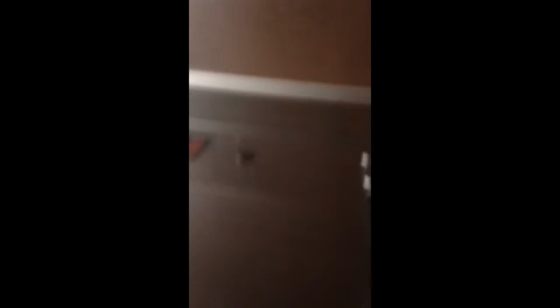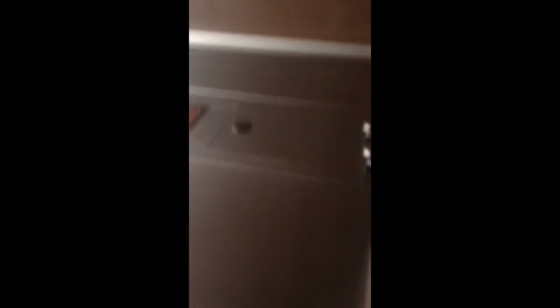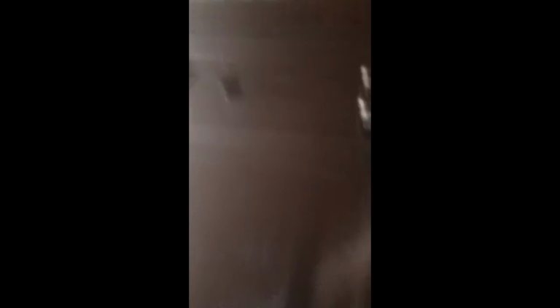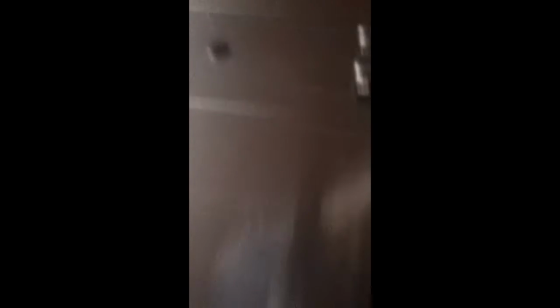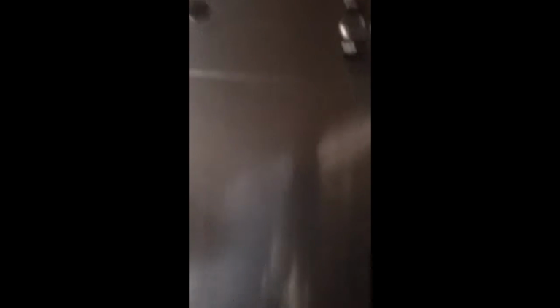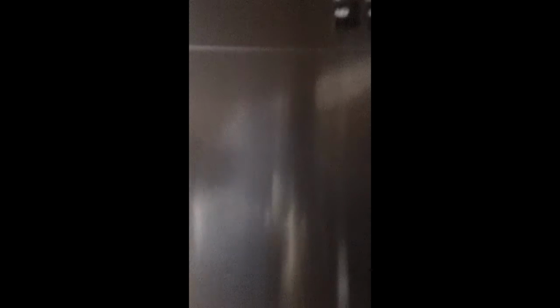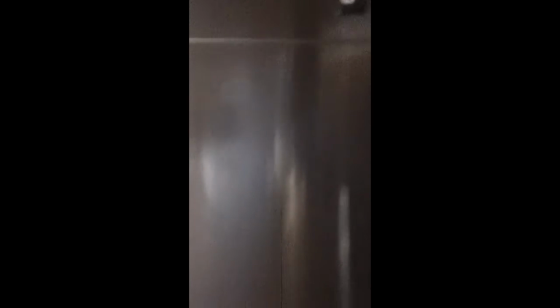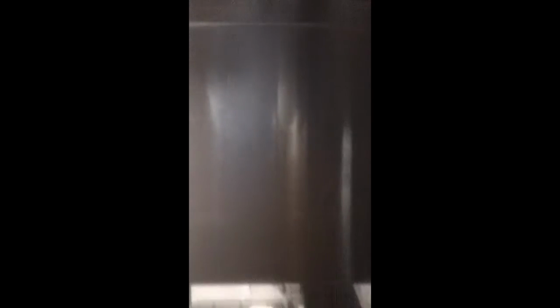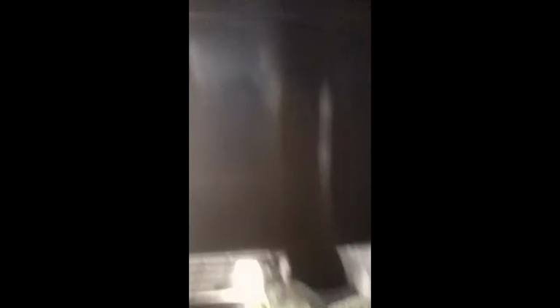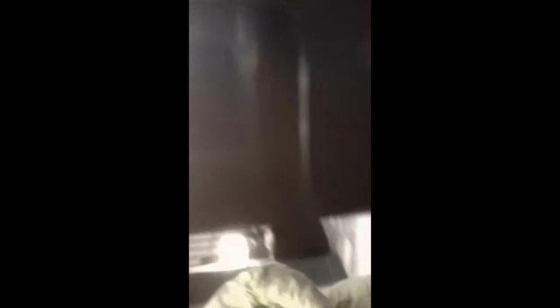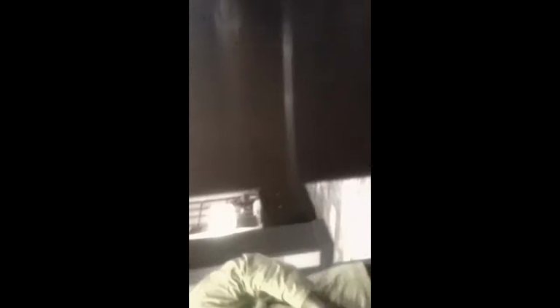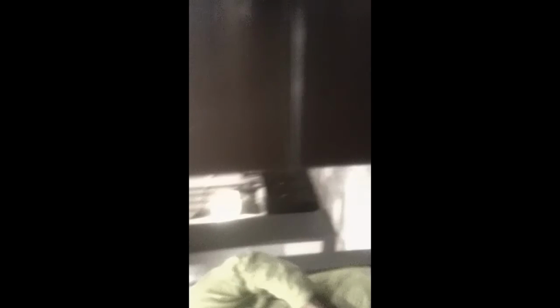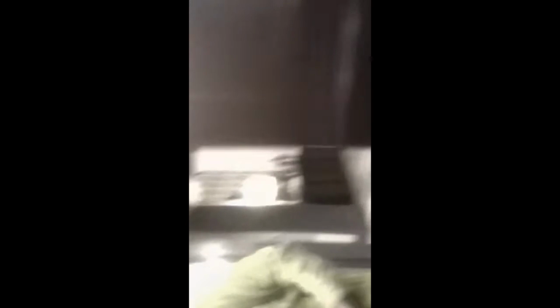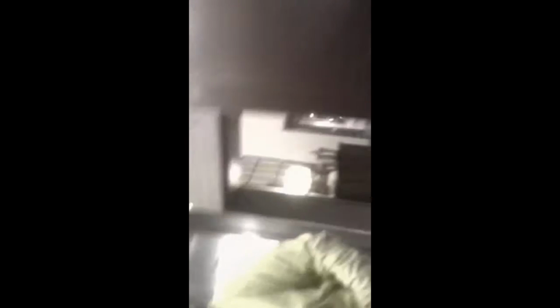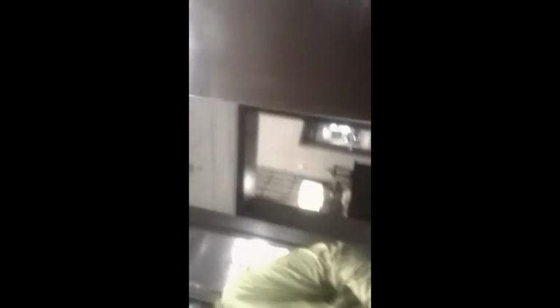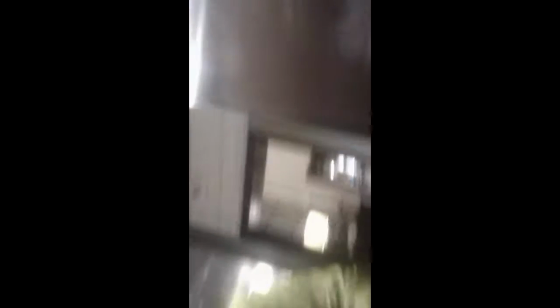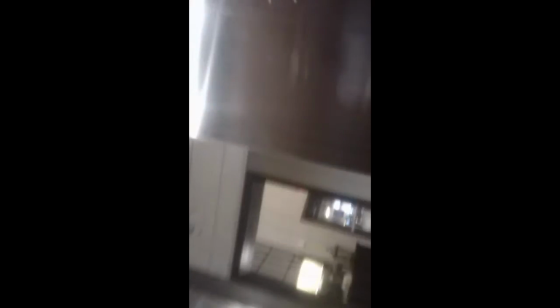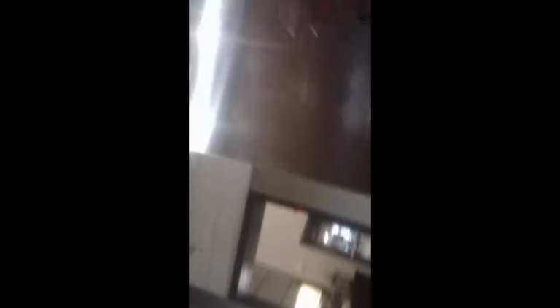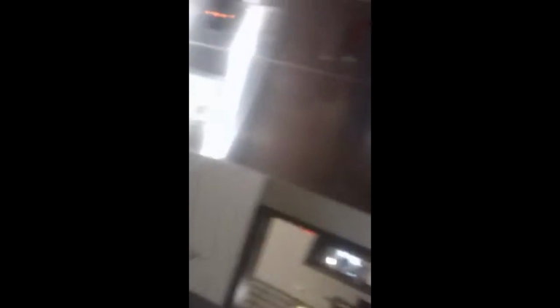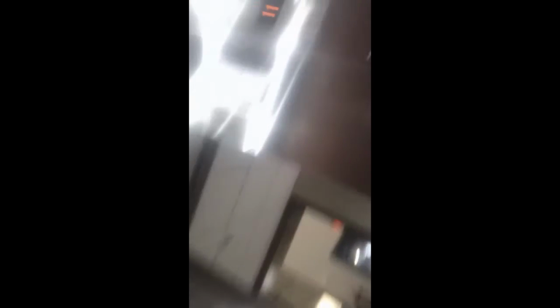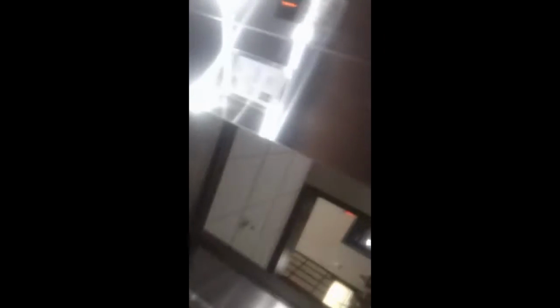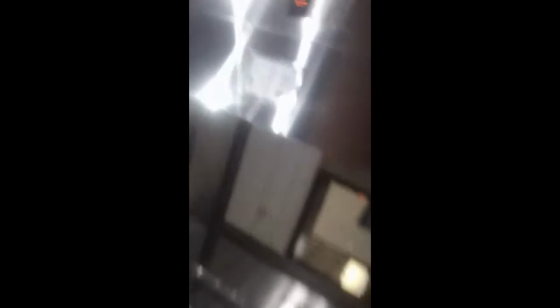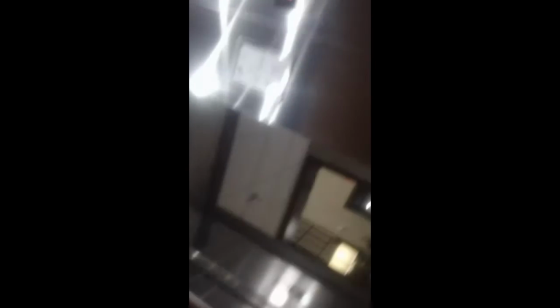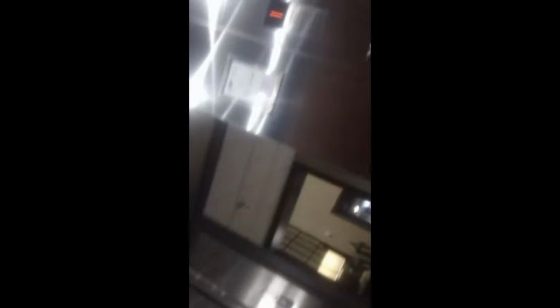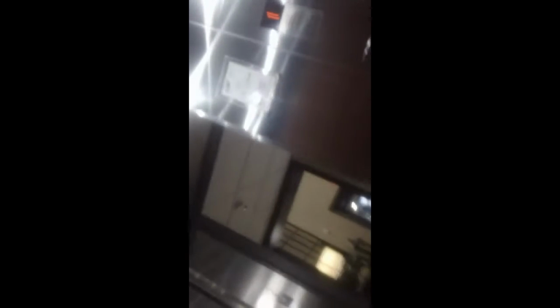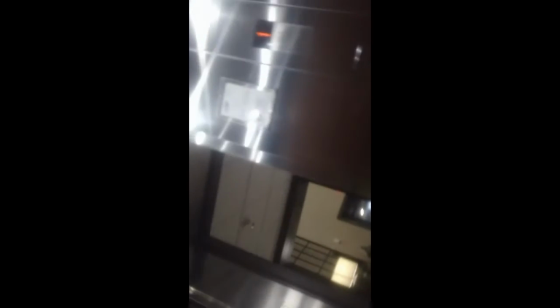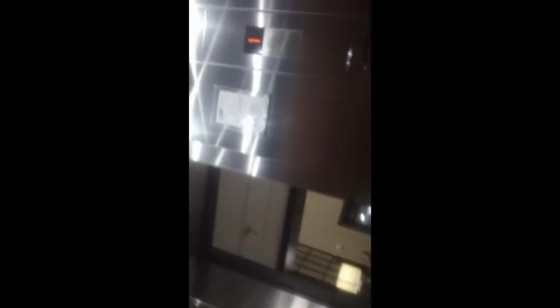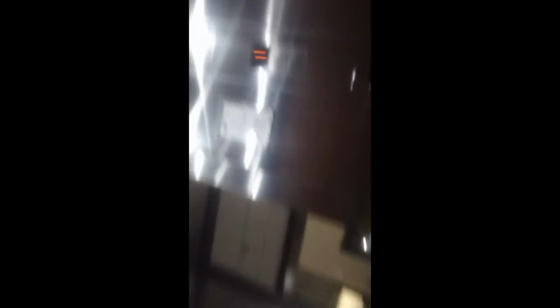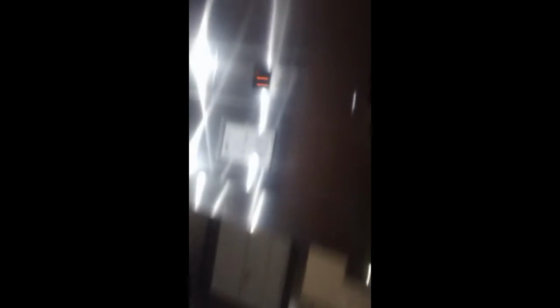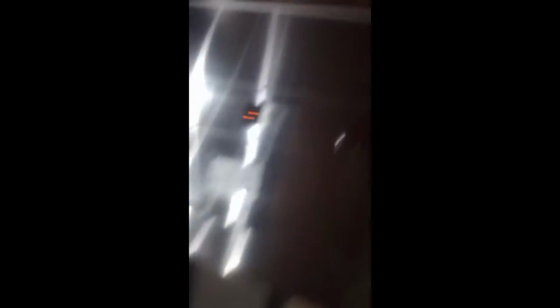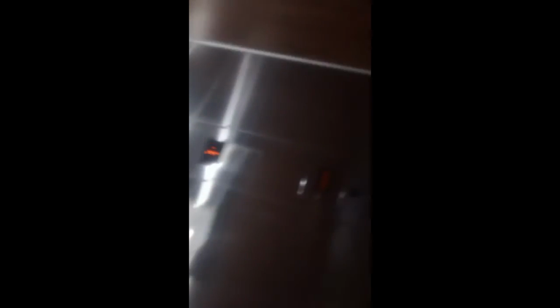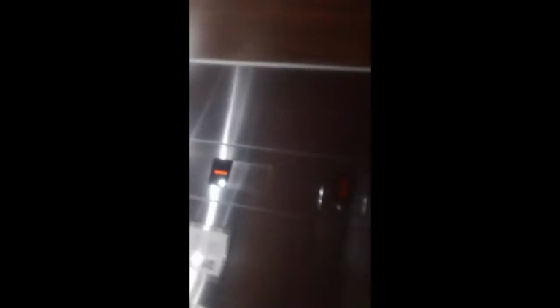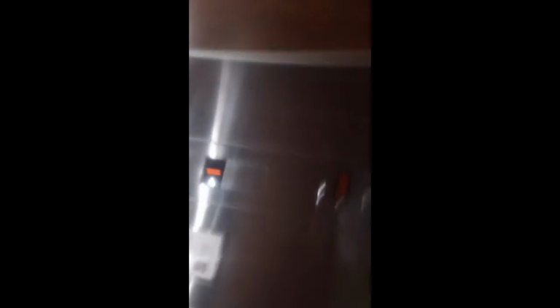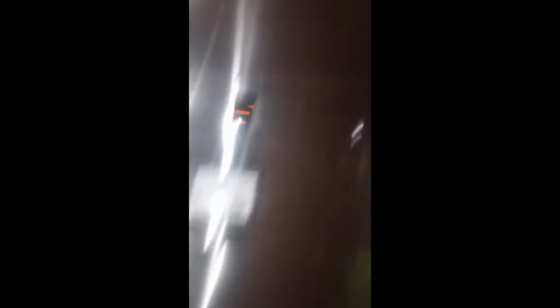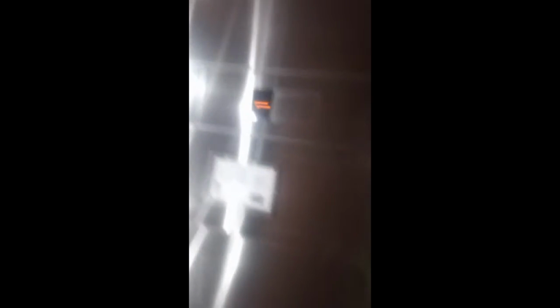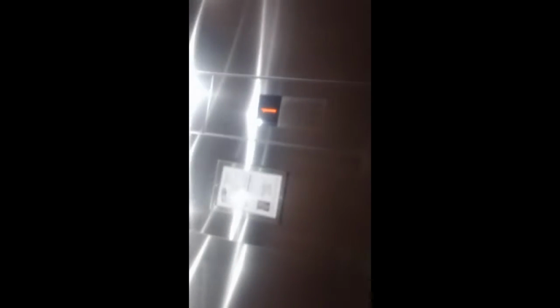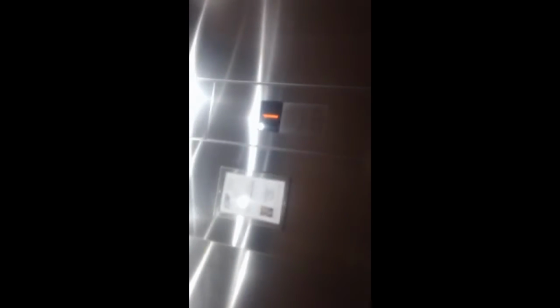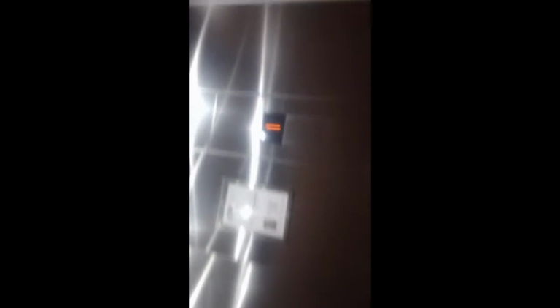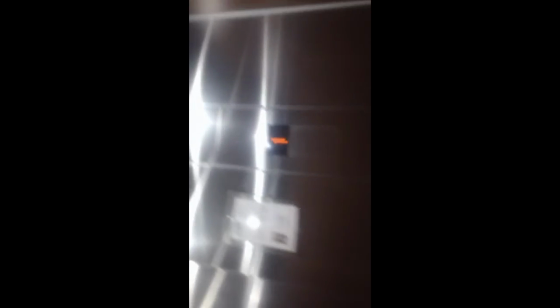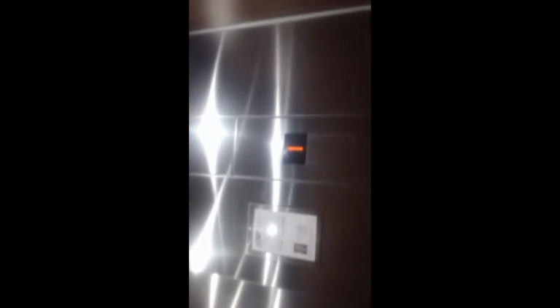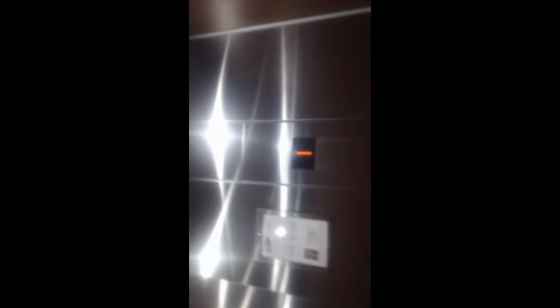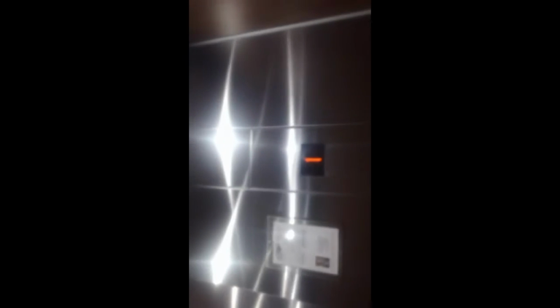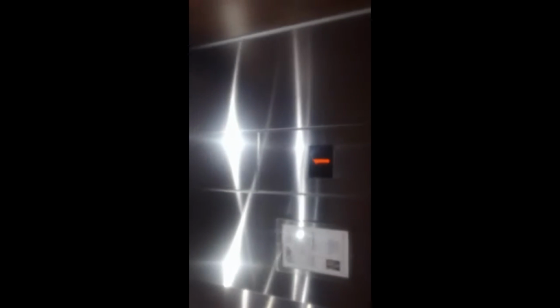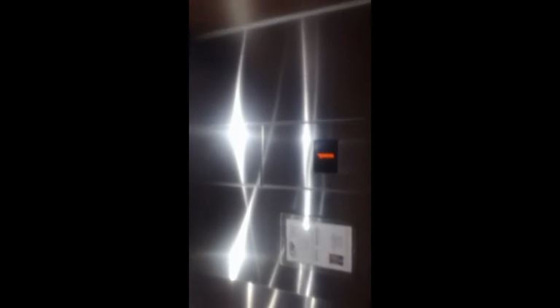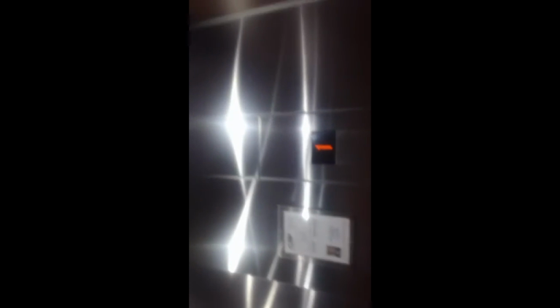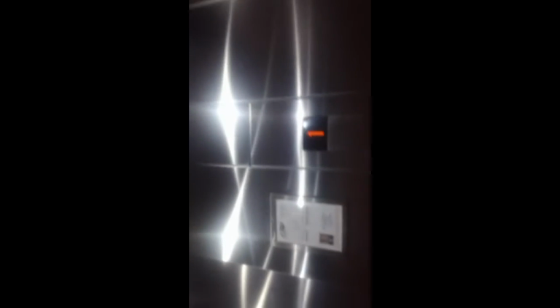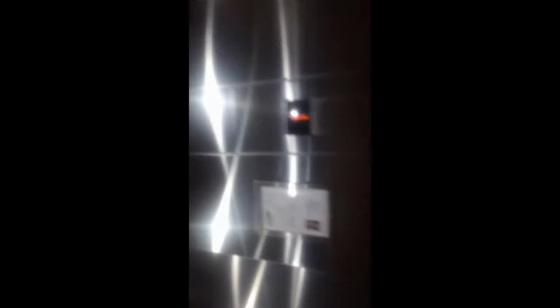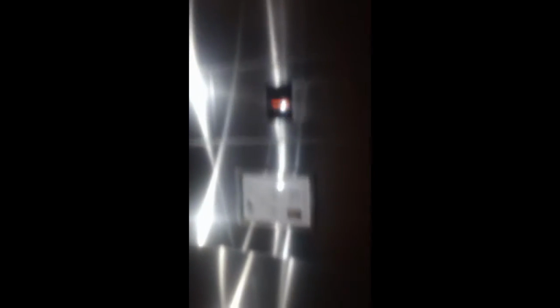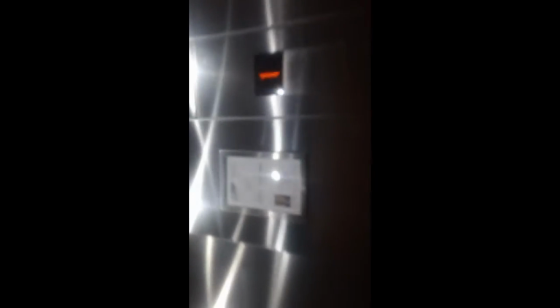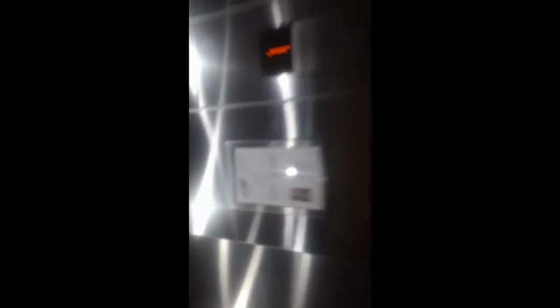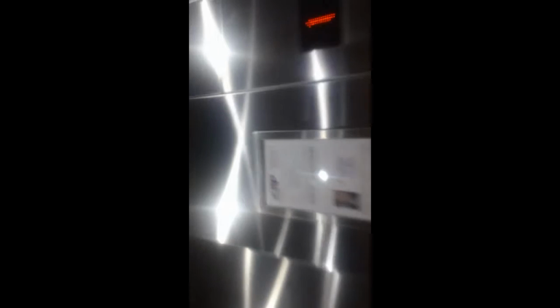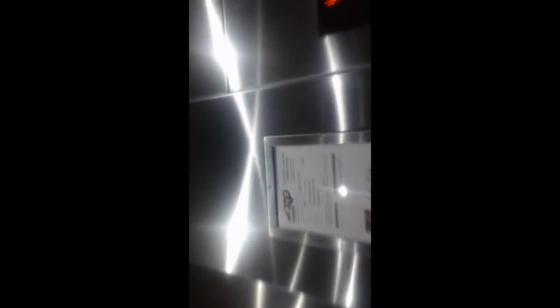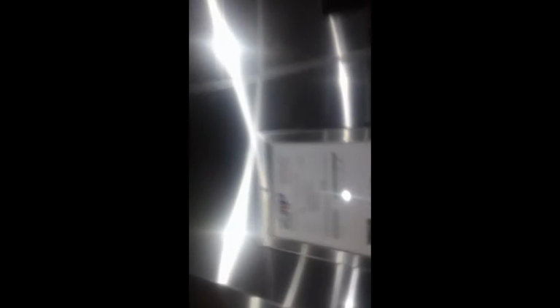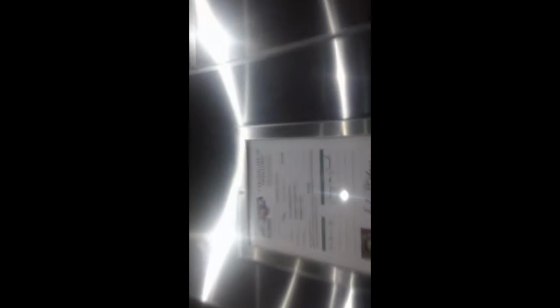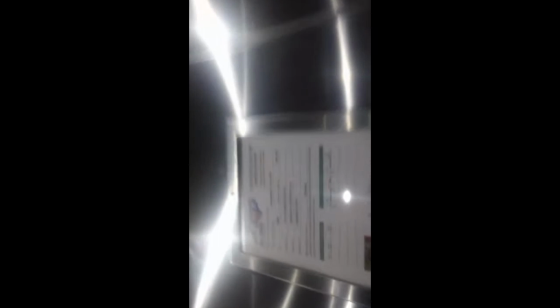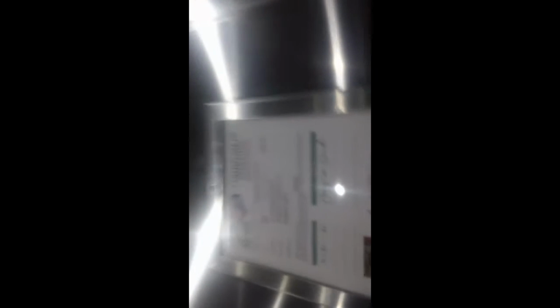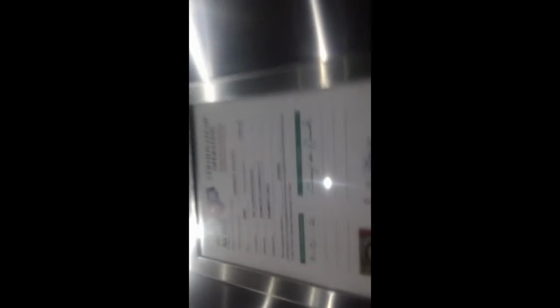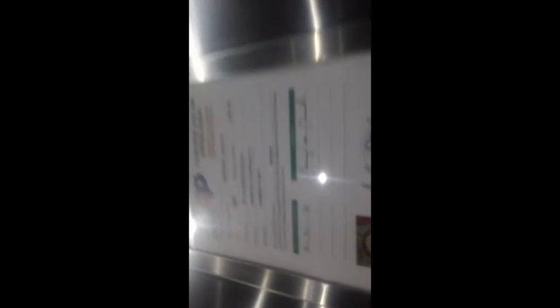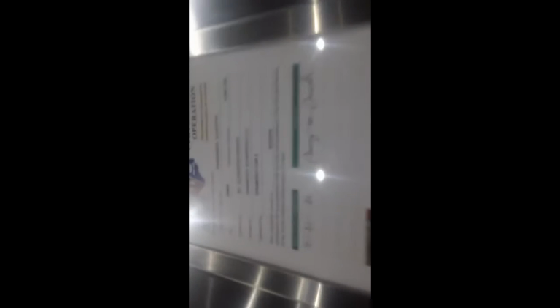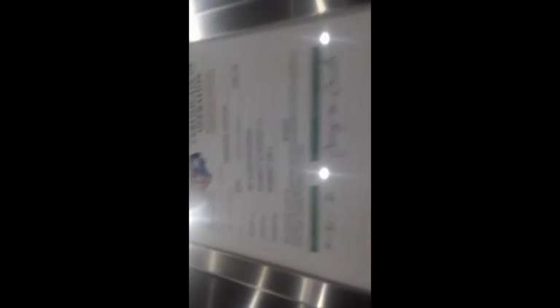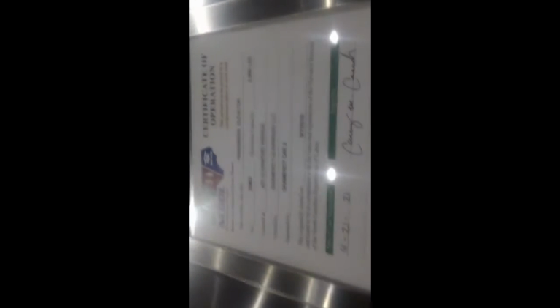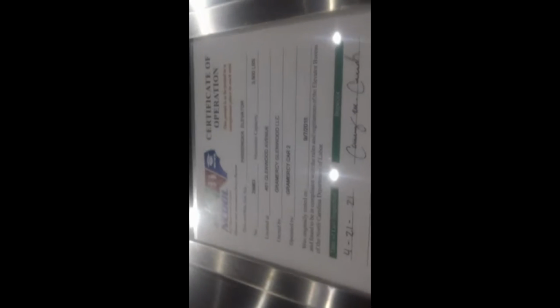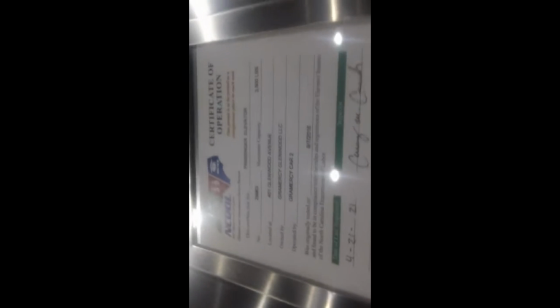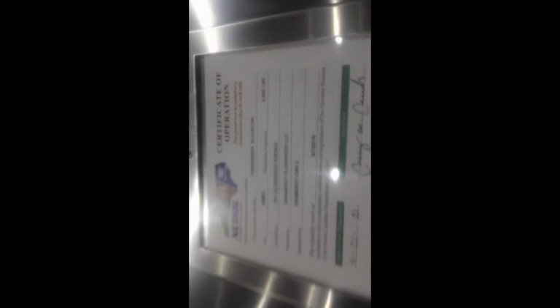Basement. See the direction indicator — that's cool. There's the inspection certificate, installed in 2016.